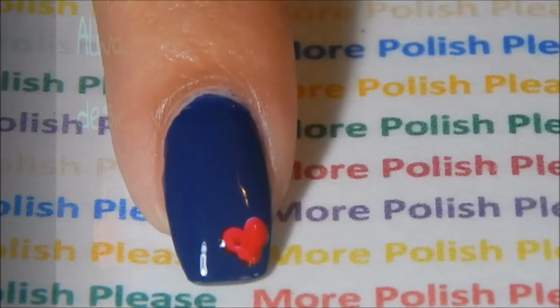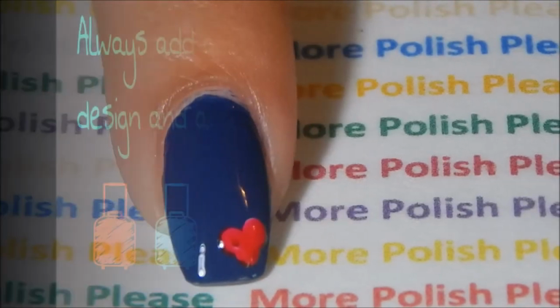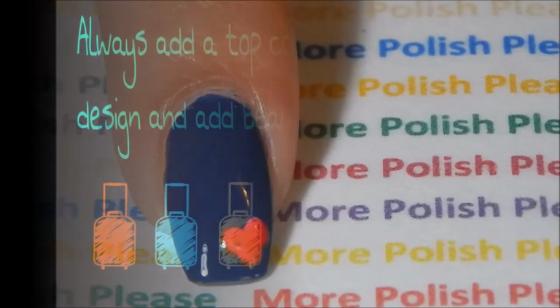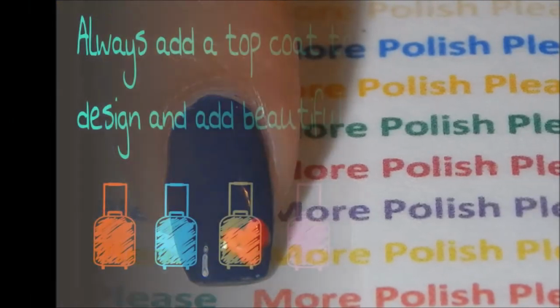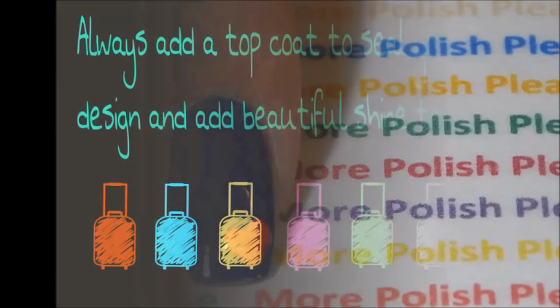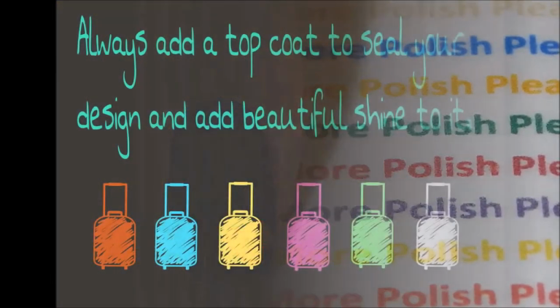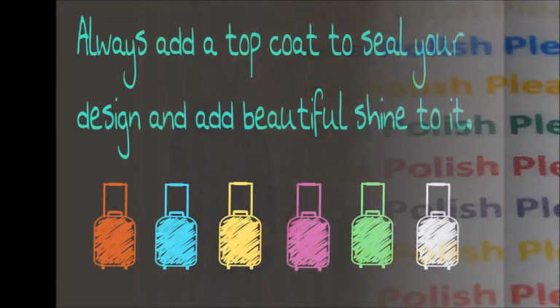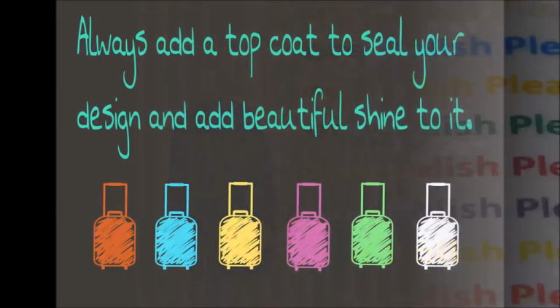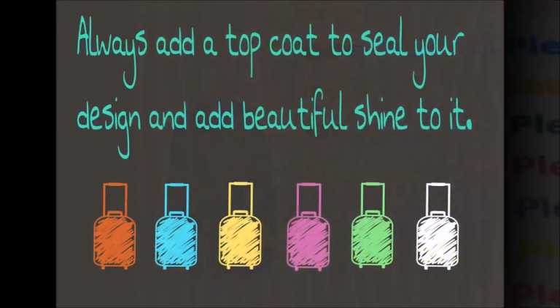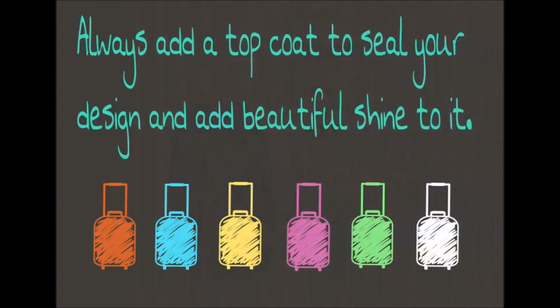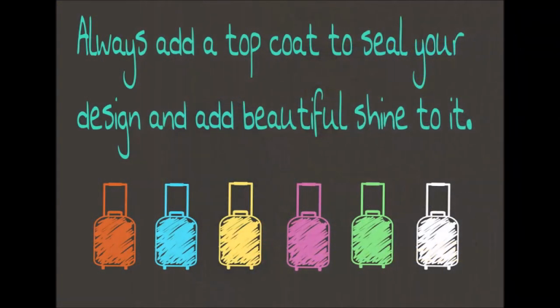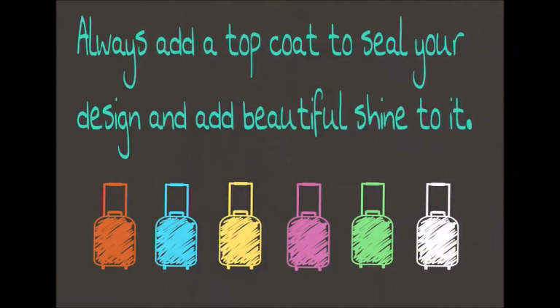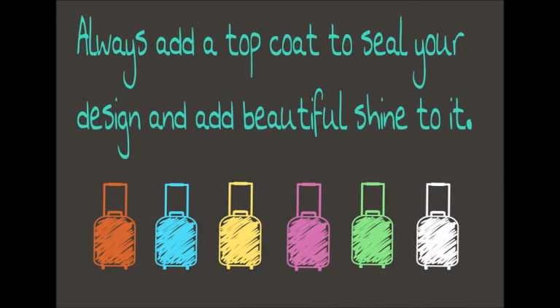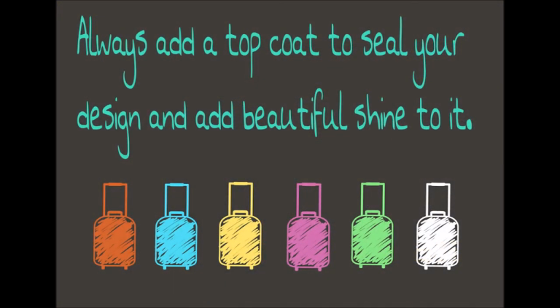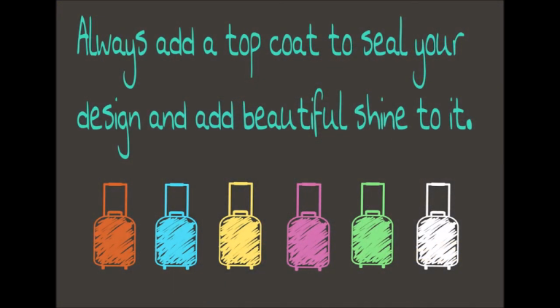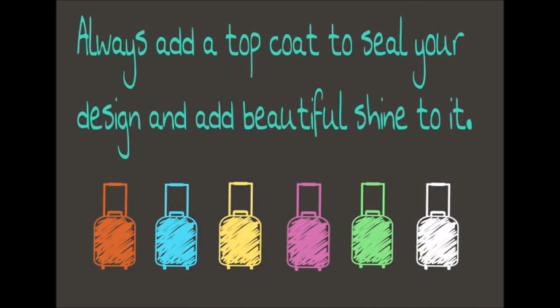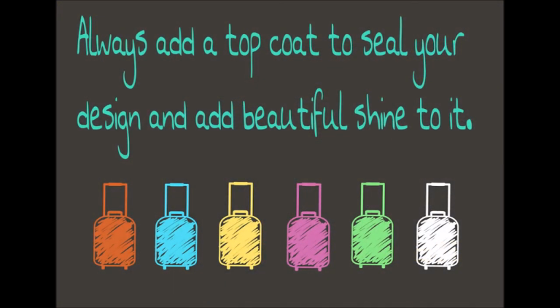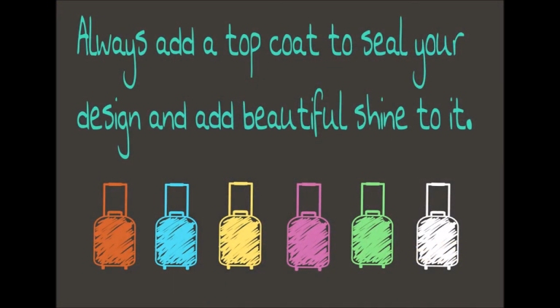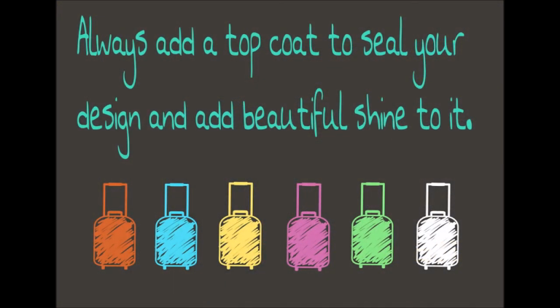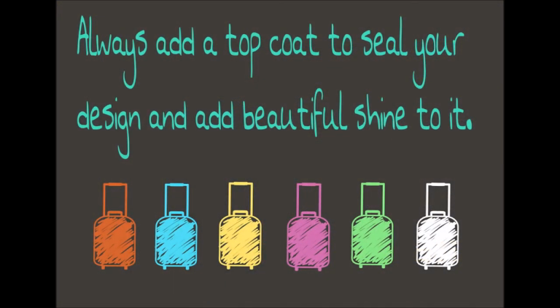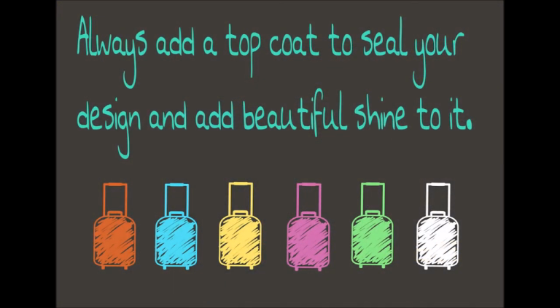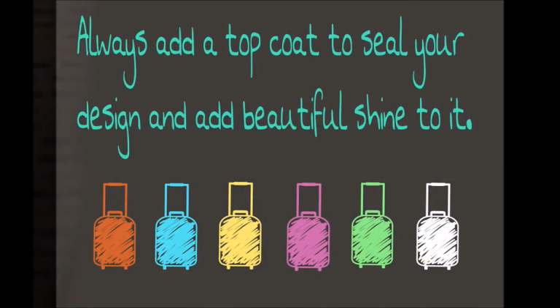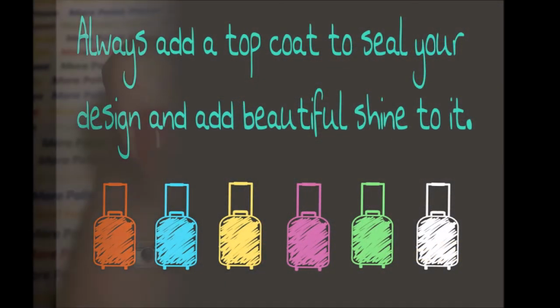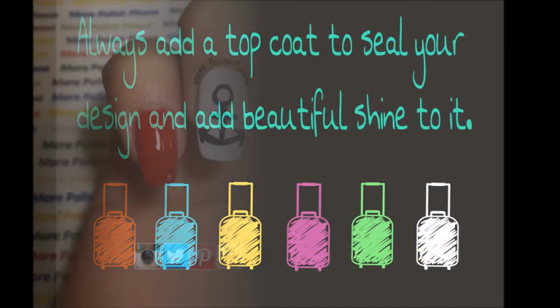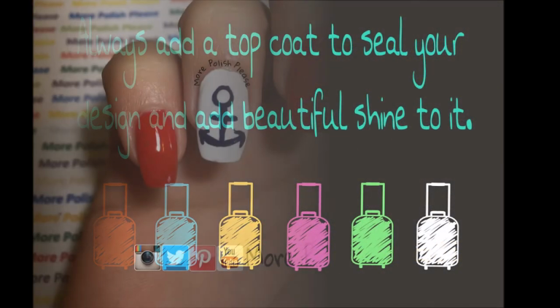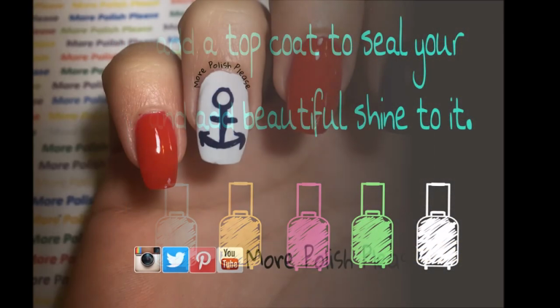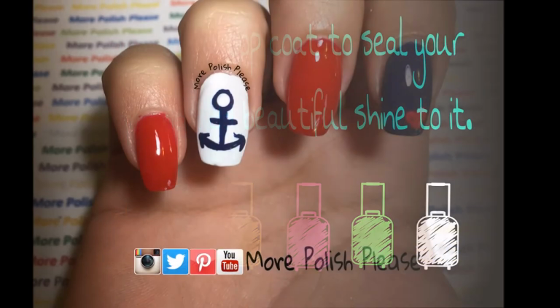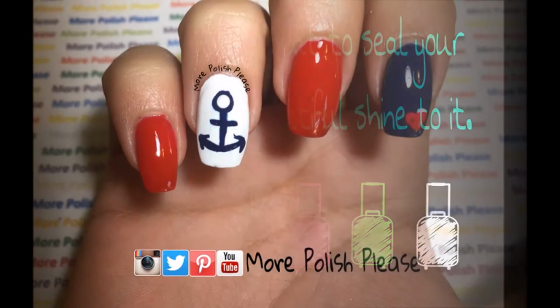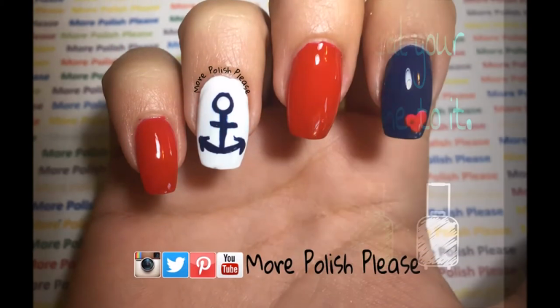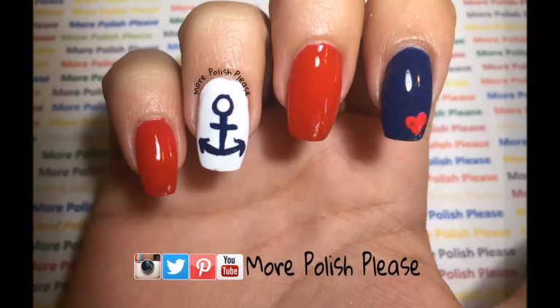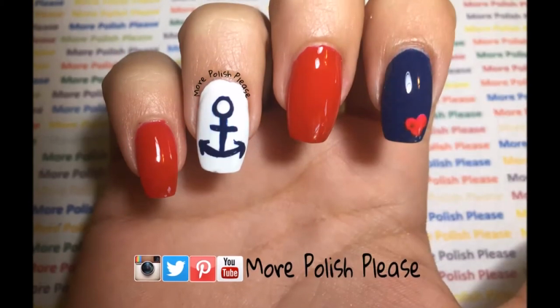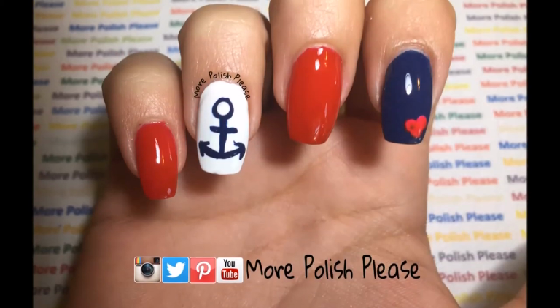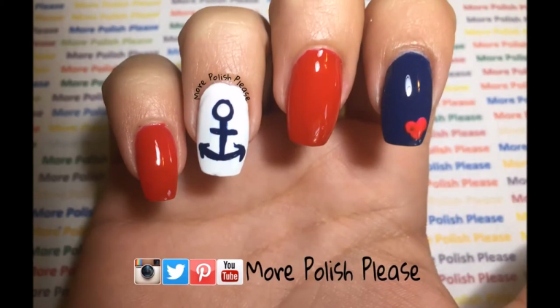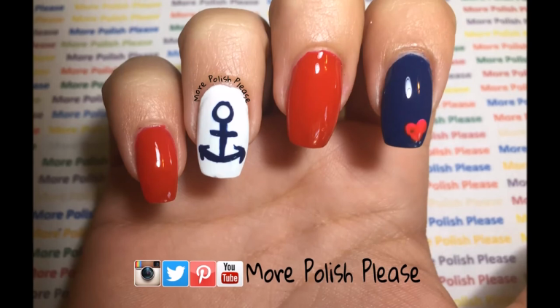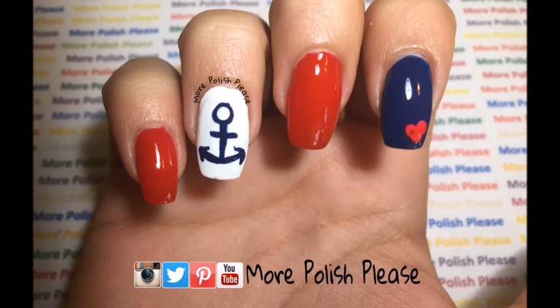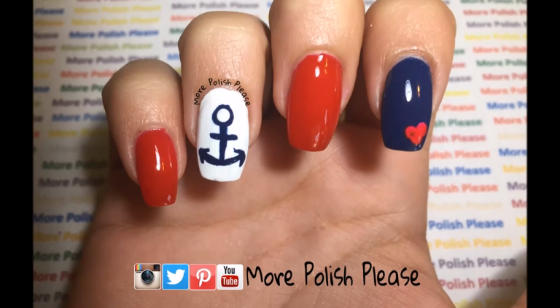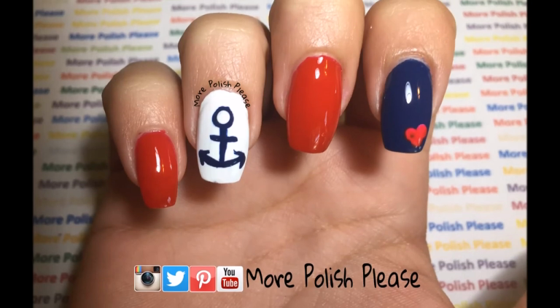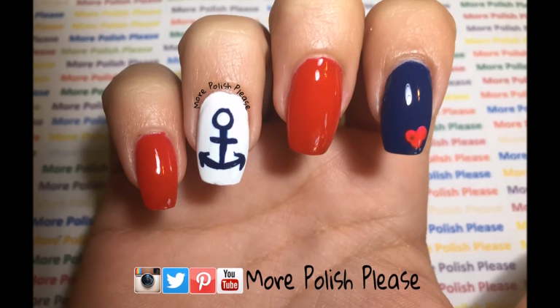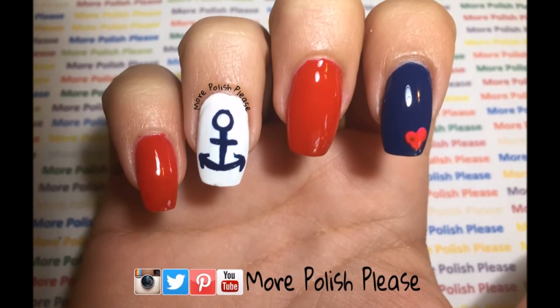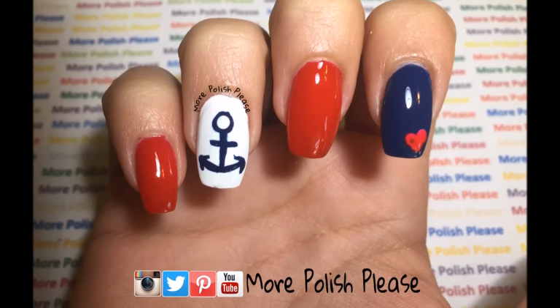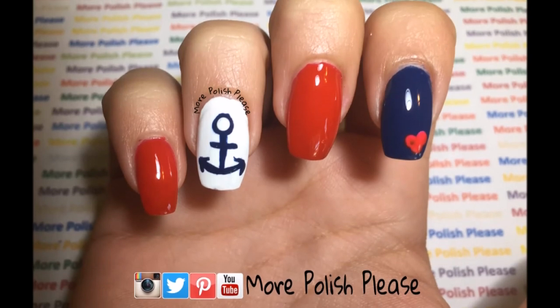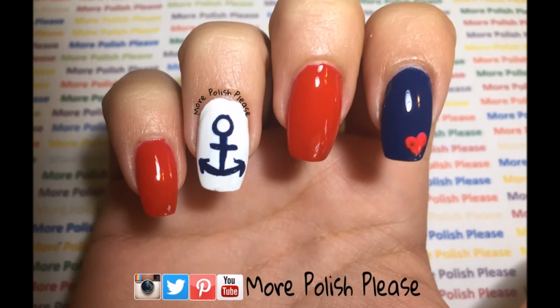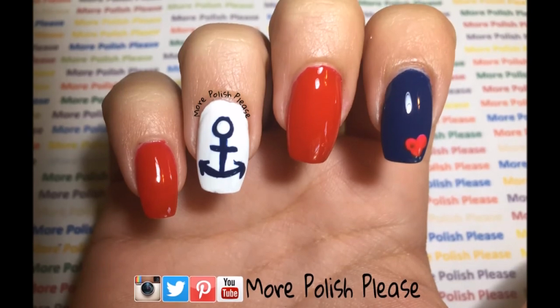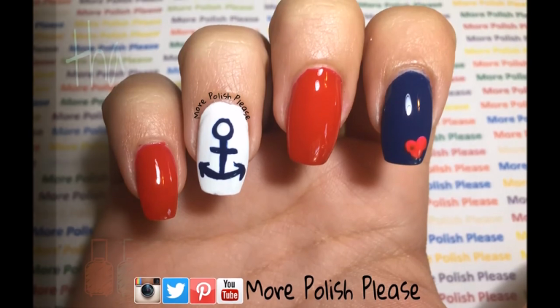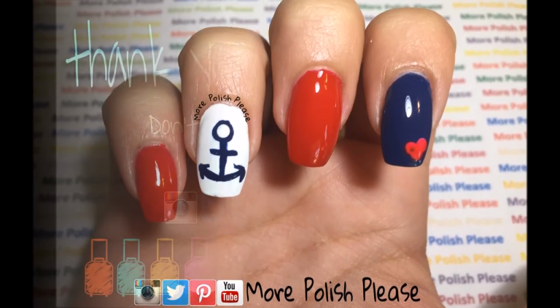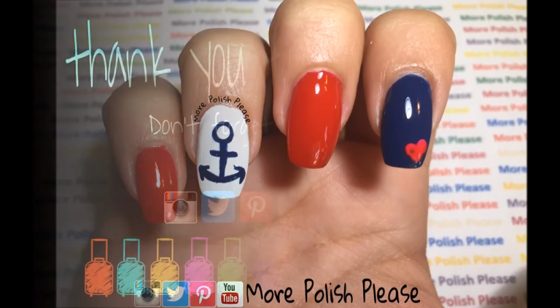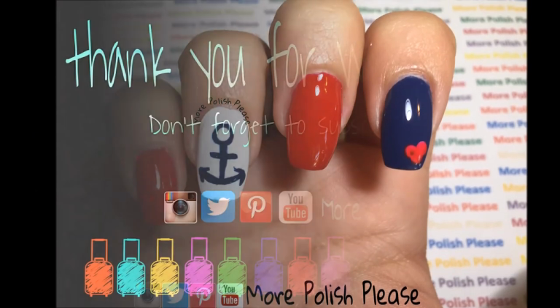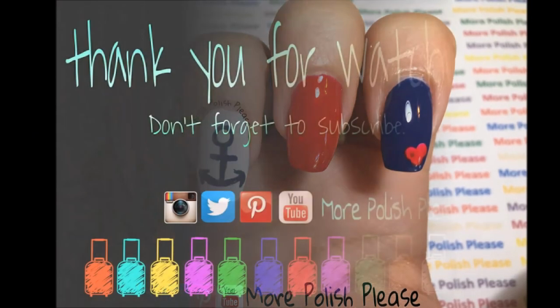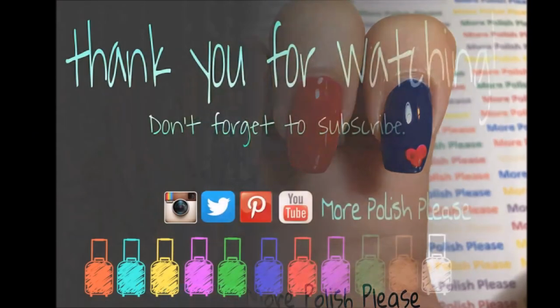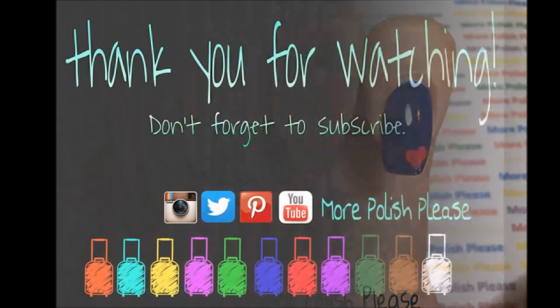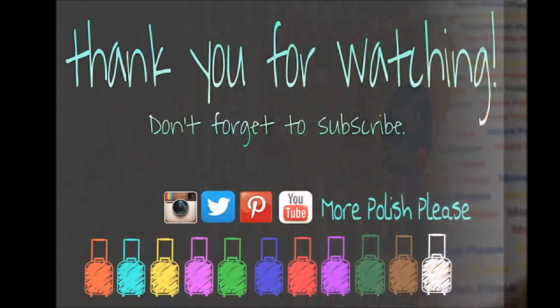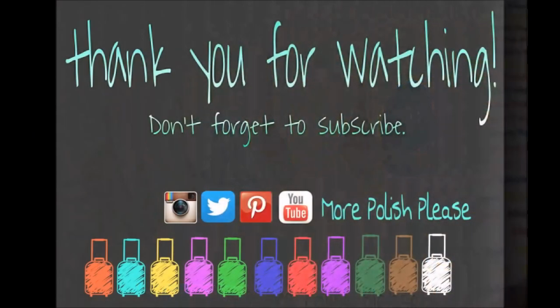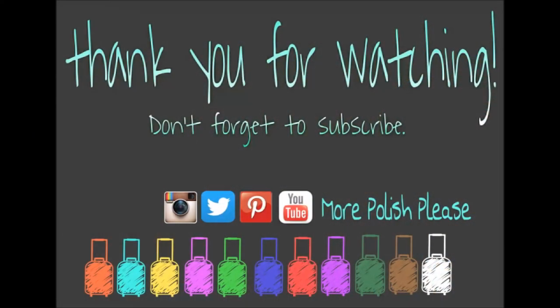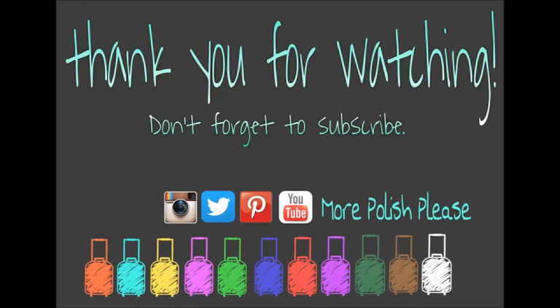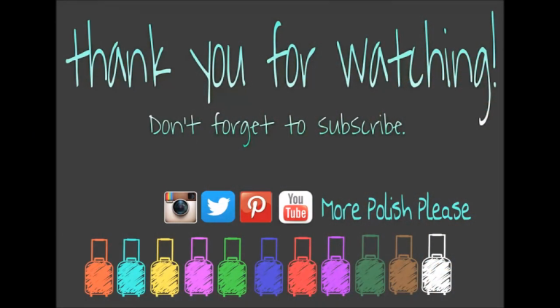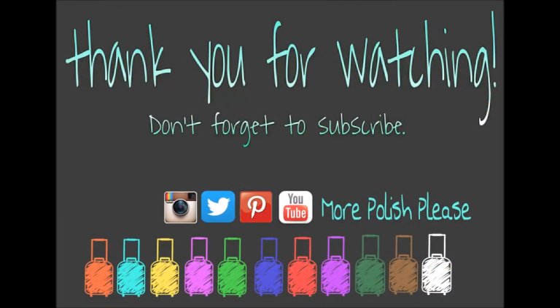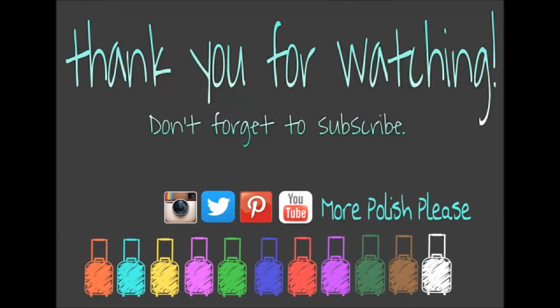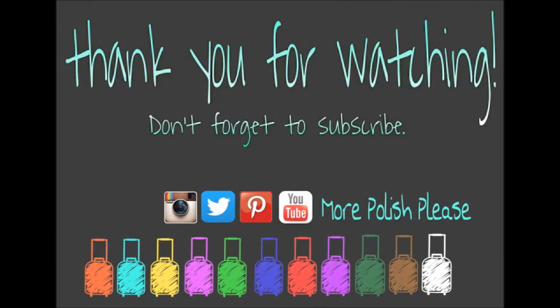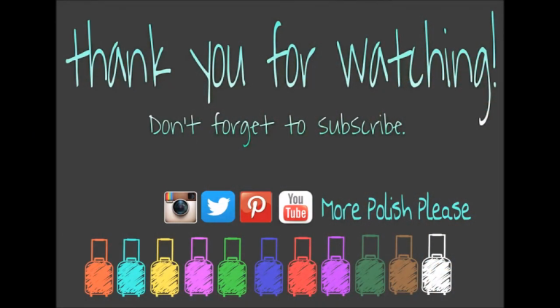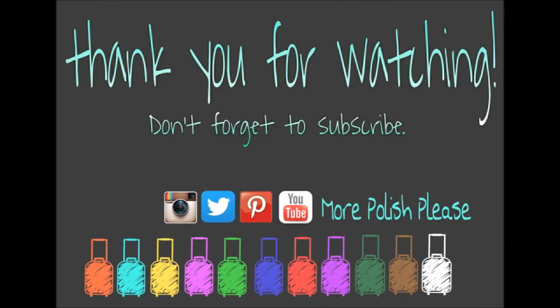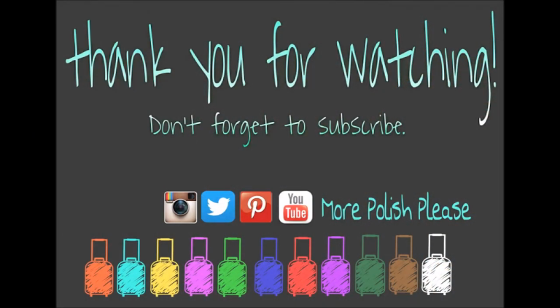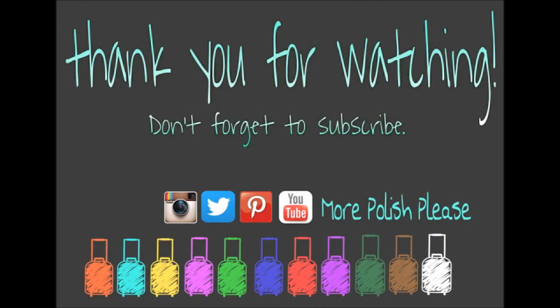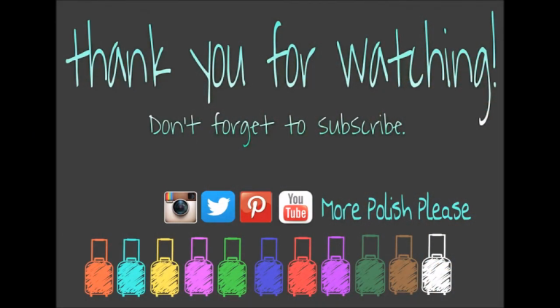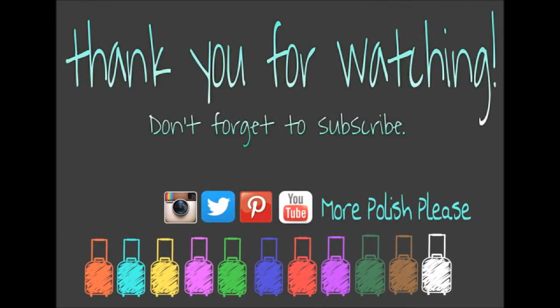Thank you for watching! I hope you enjoyed the design. Please show me your recreations with the hashtag More Polish Please, and don't forget to subscribe.